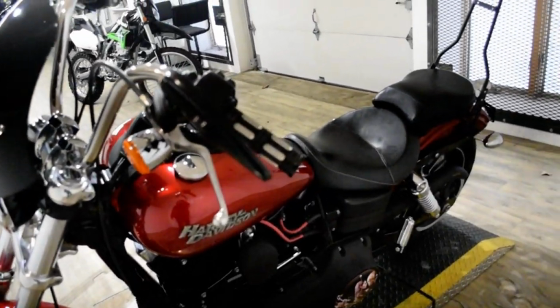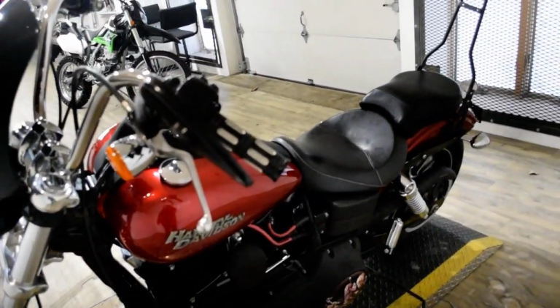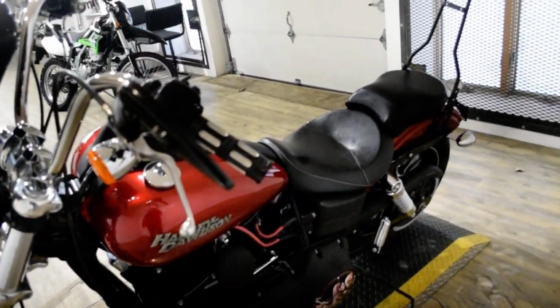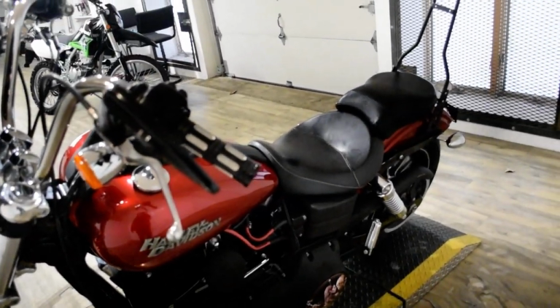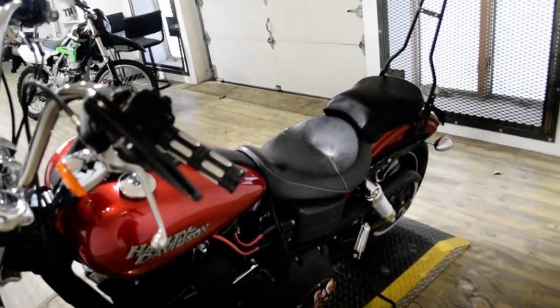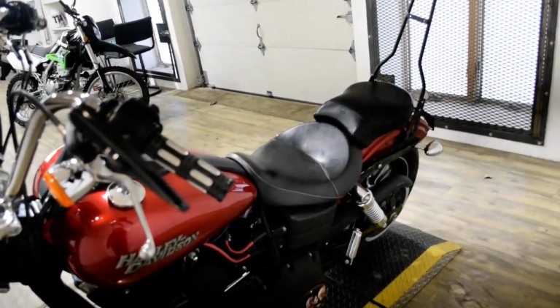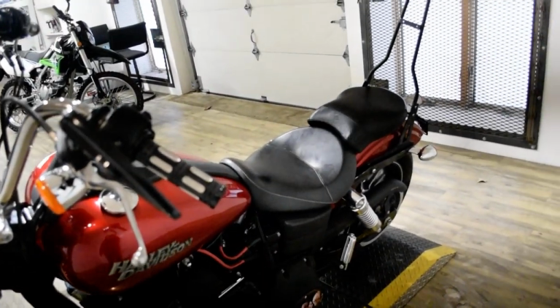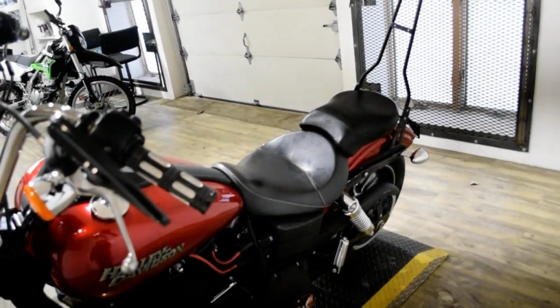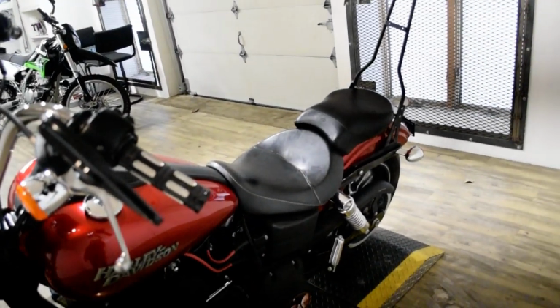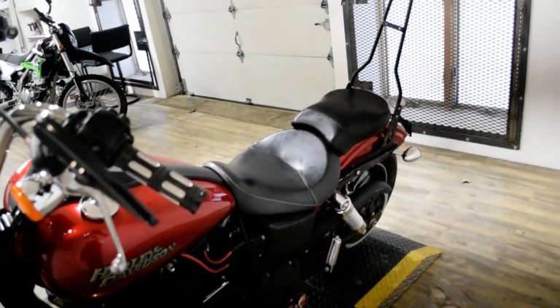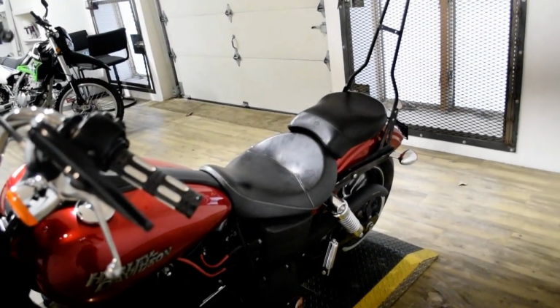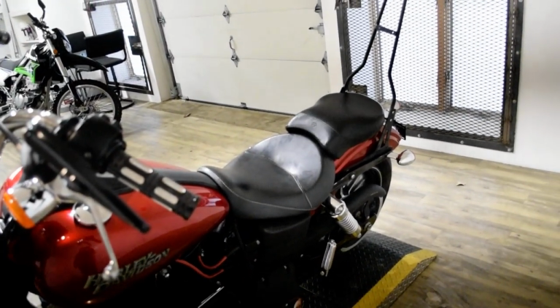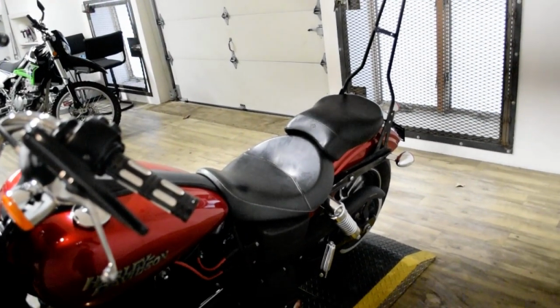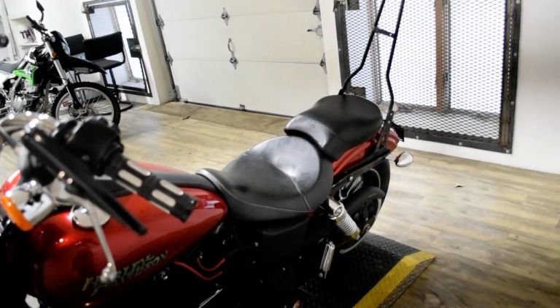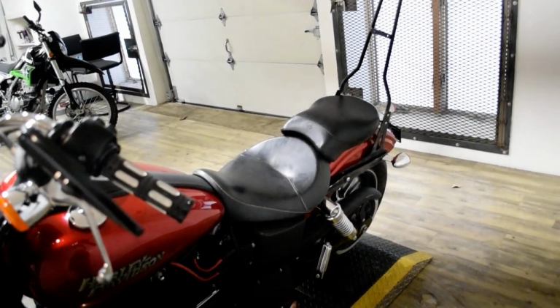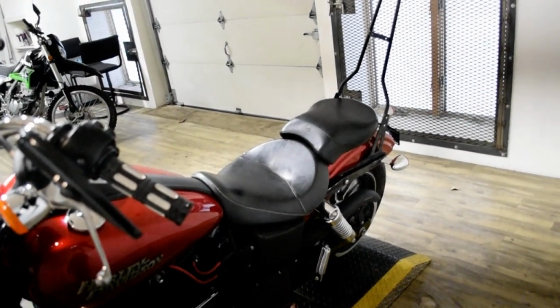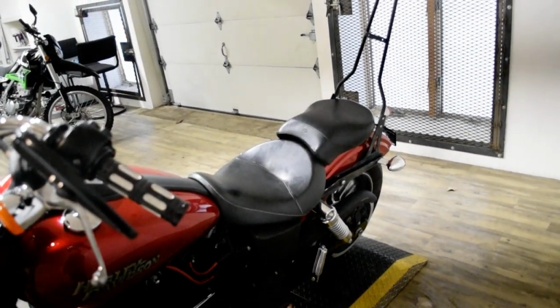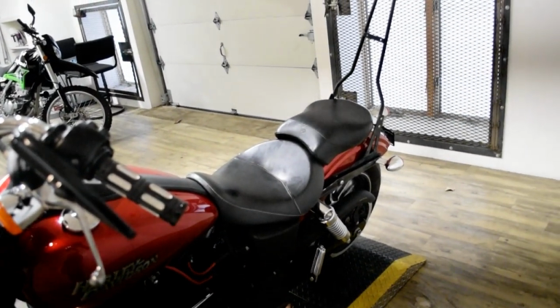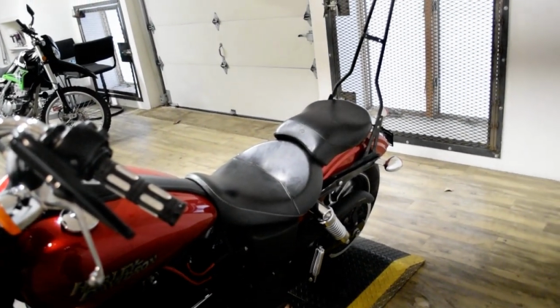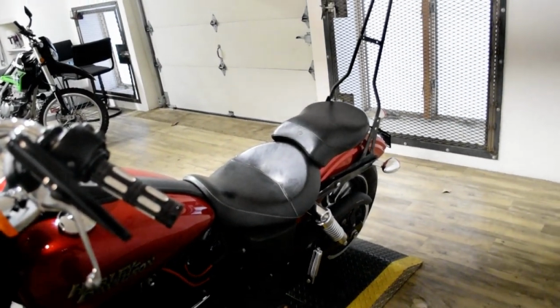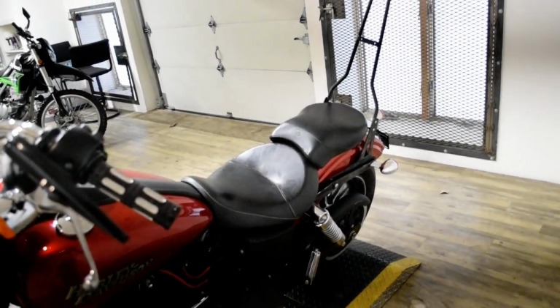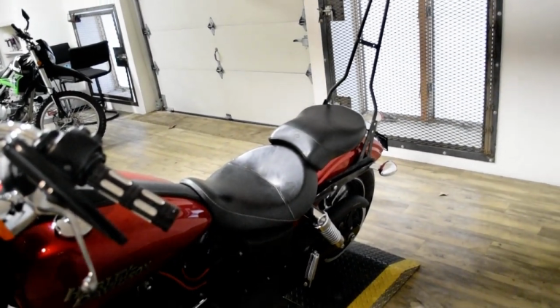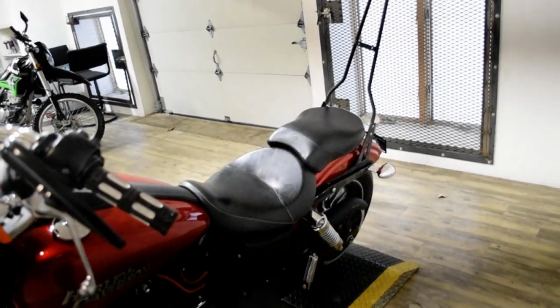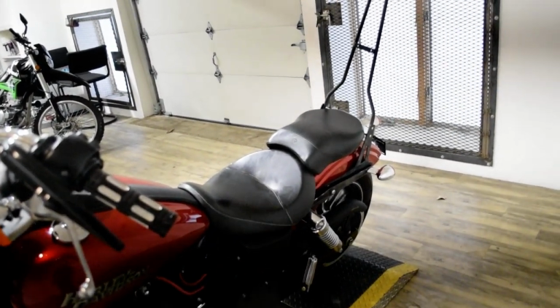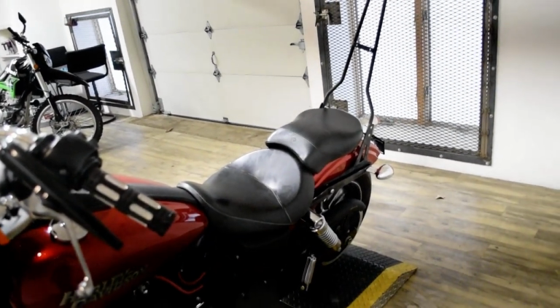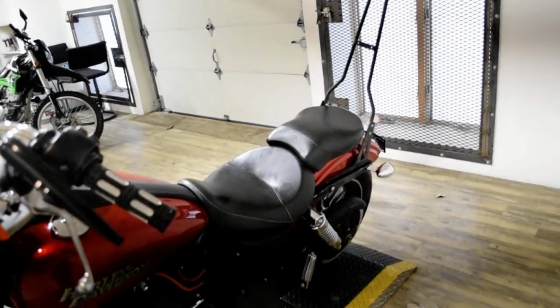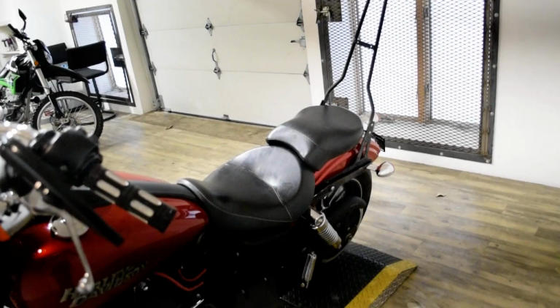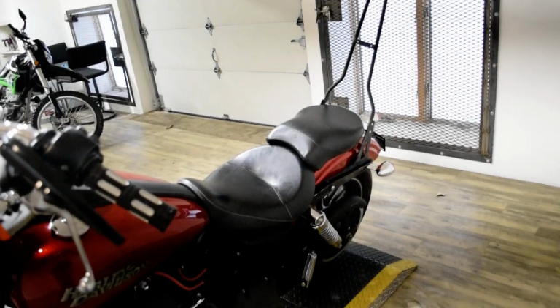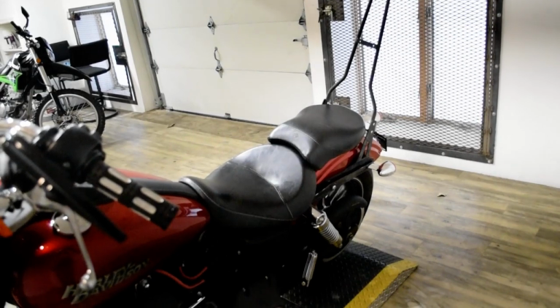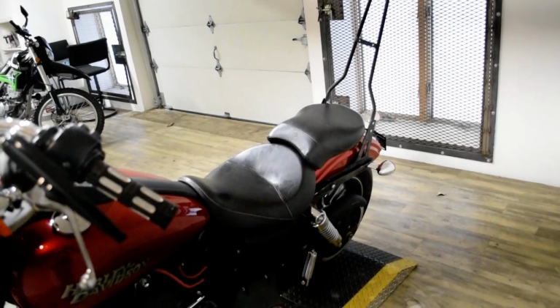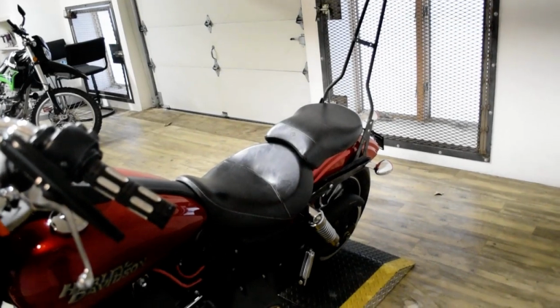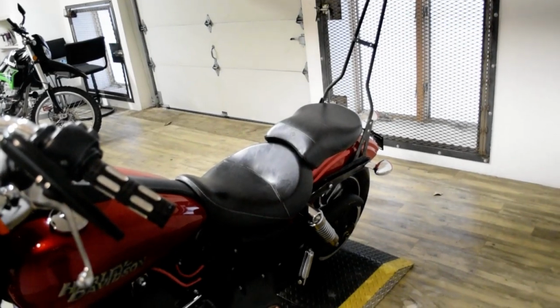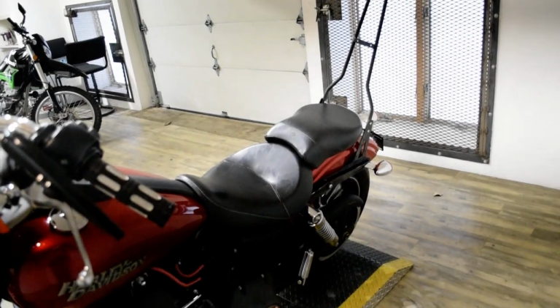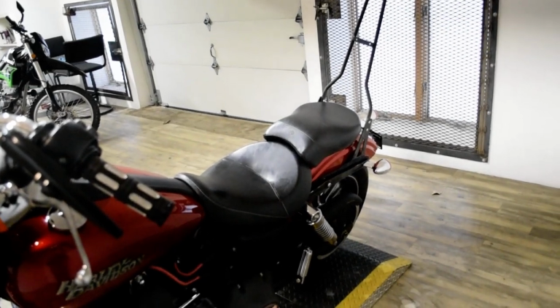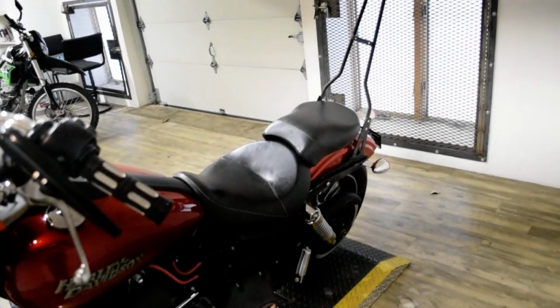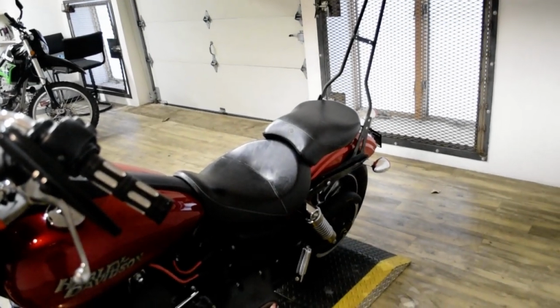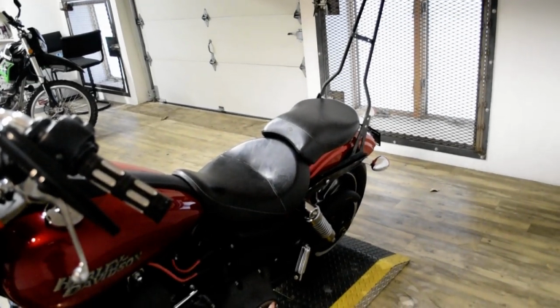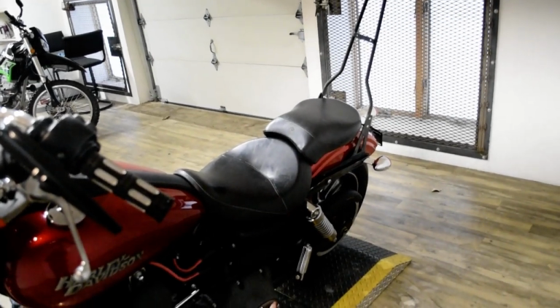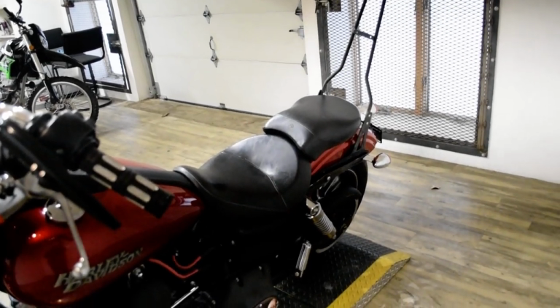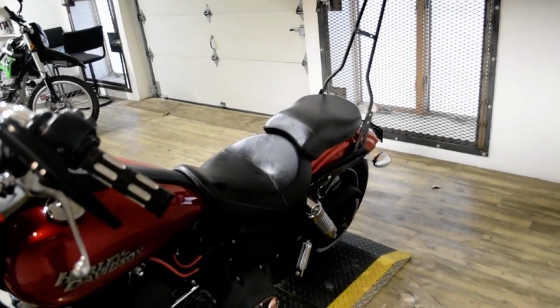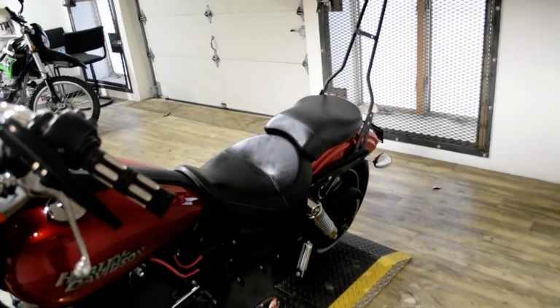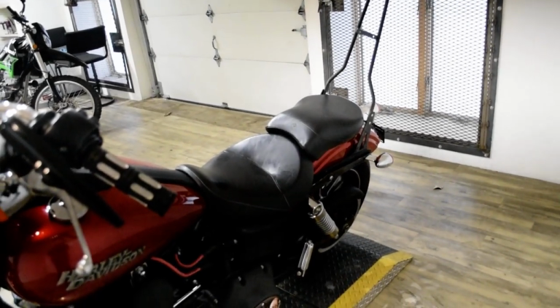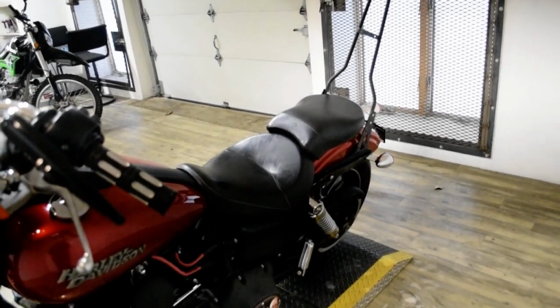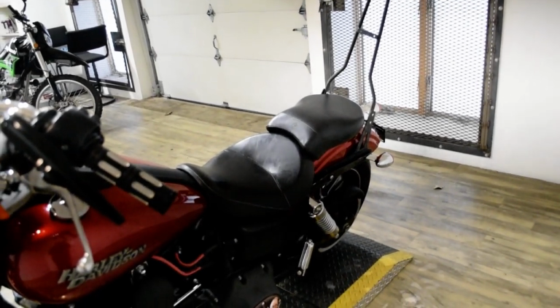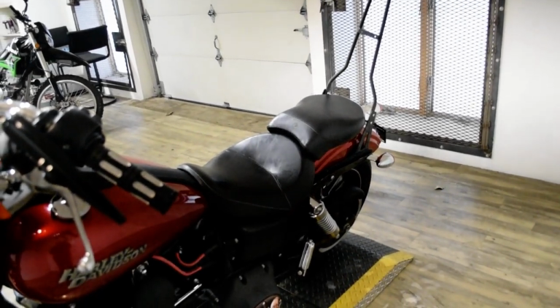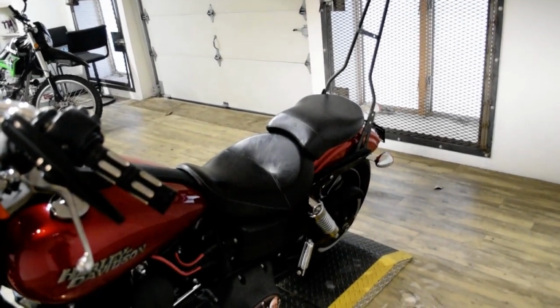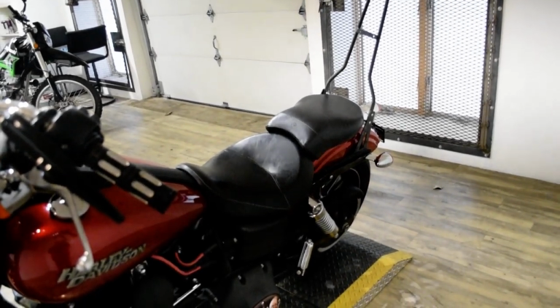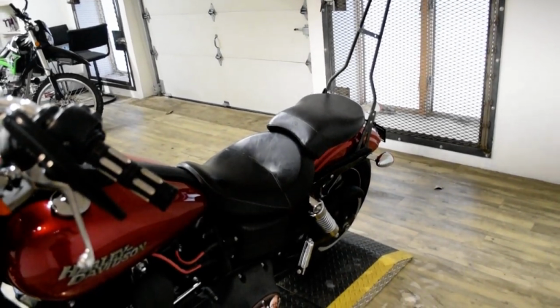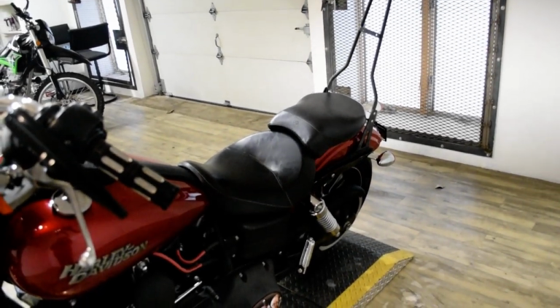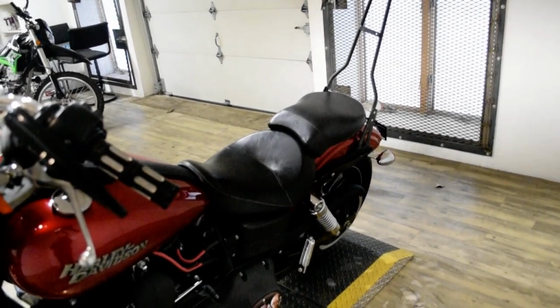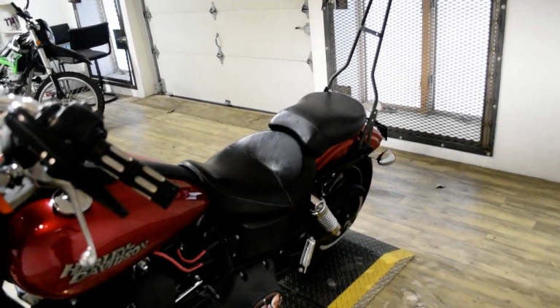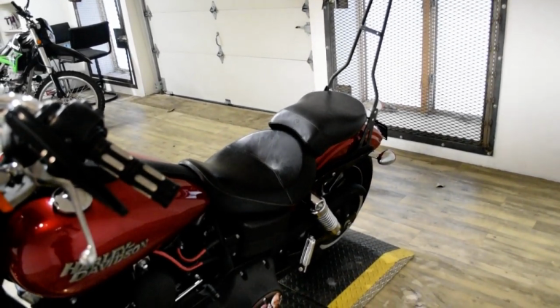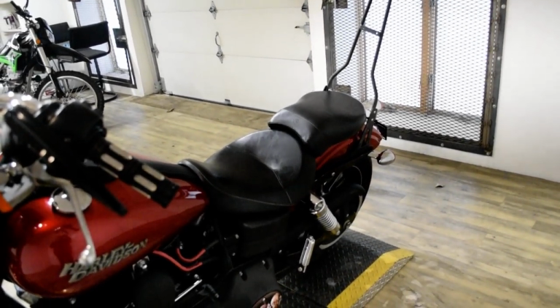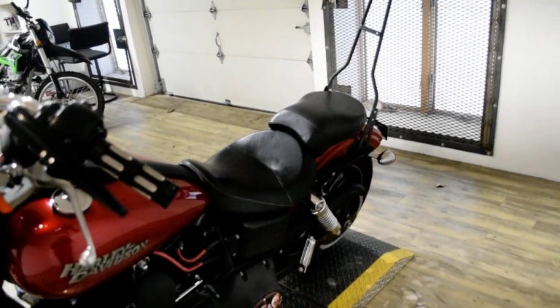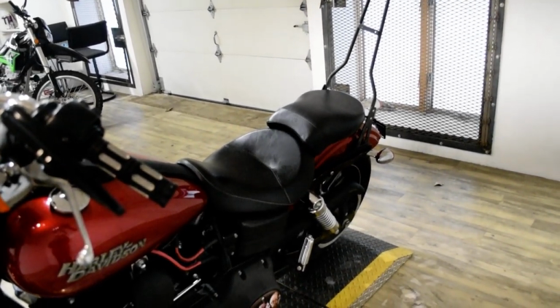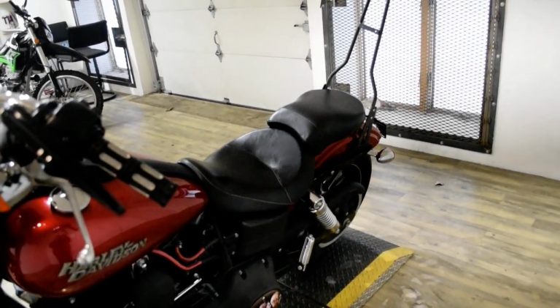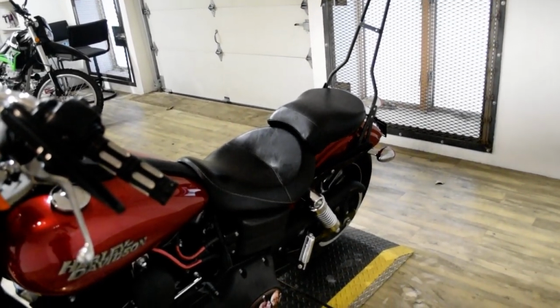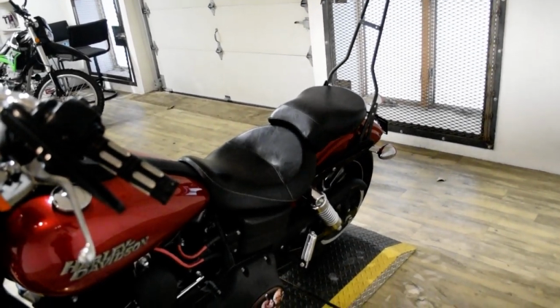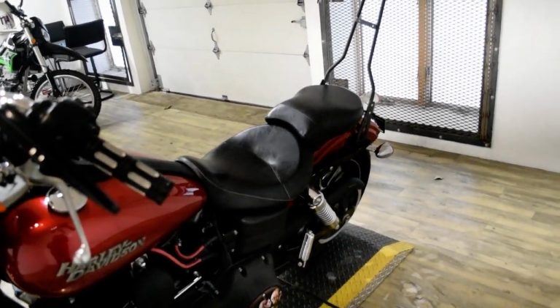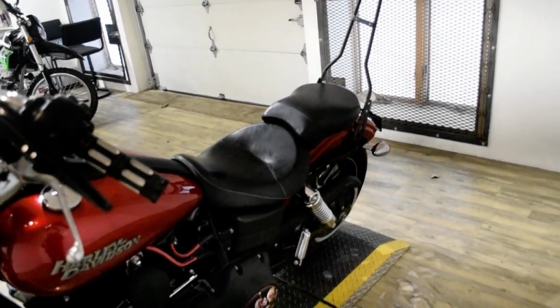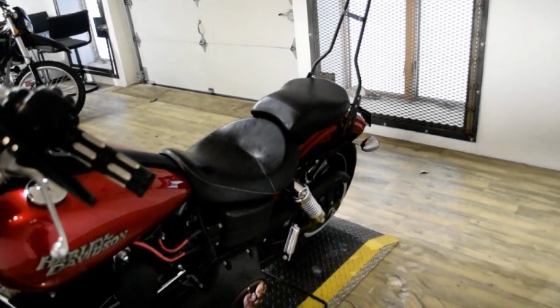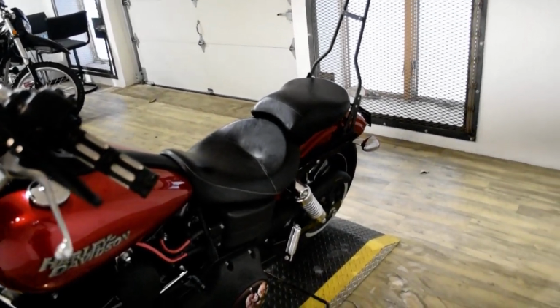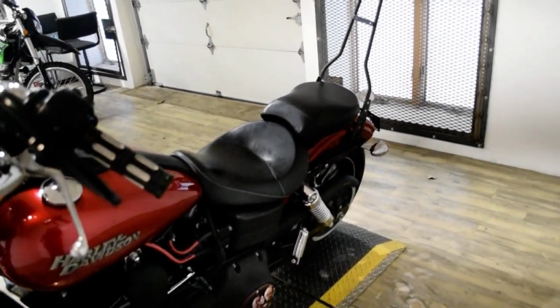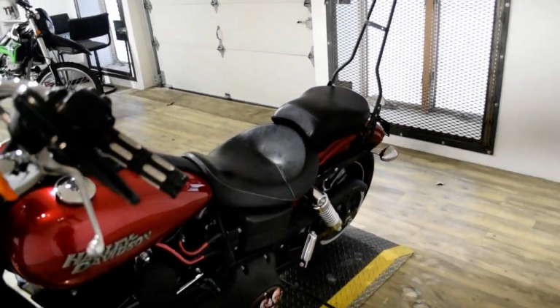This bike has been serviced and safety inspected and is ready for the road. It has the windshield, the Insanine's Pipes, and the Sissy Bar.